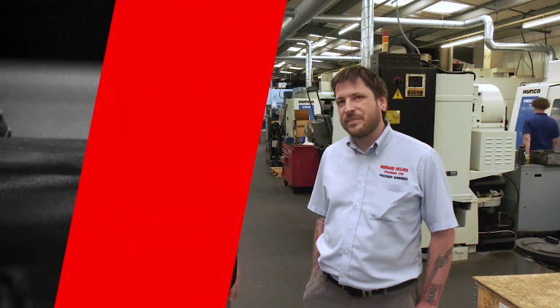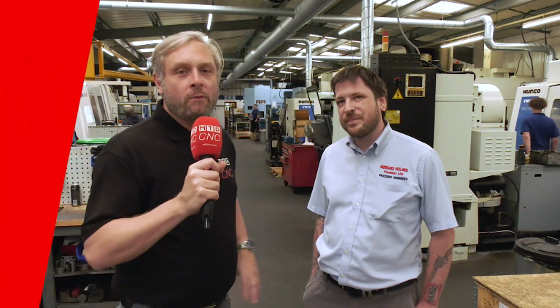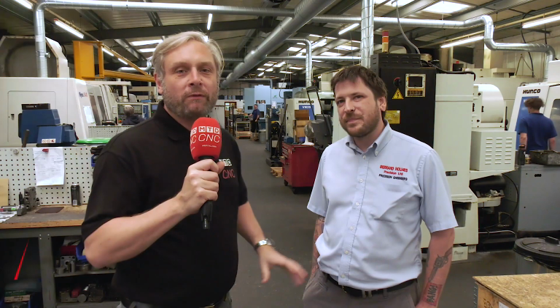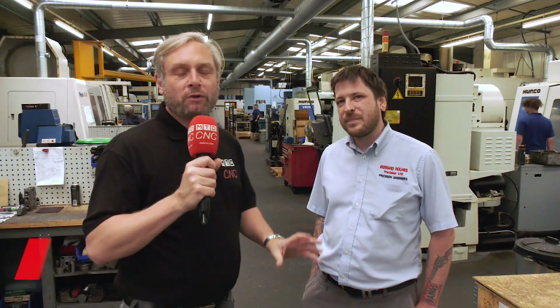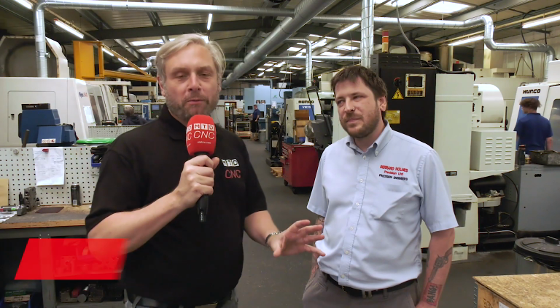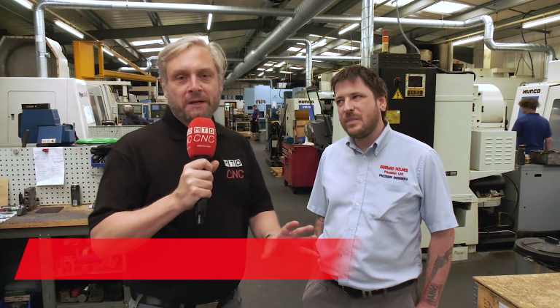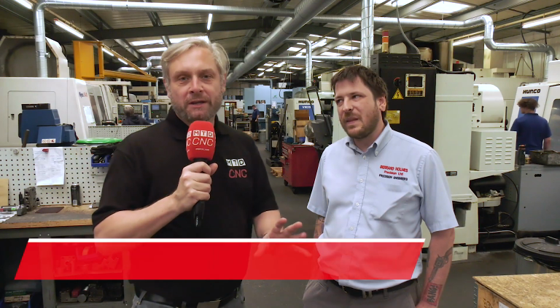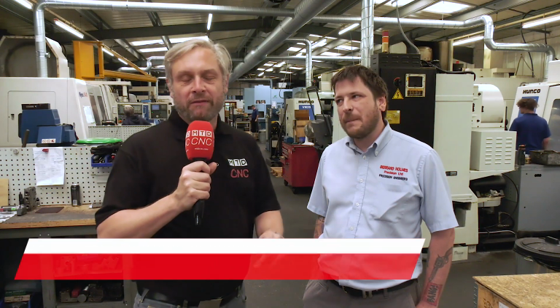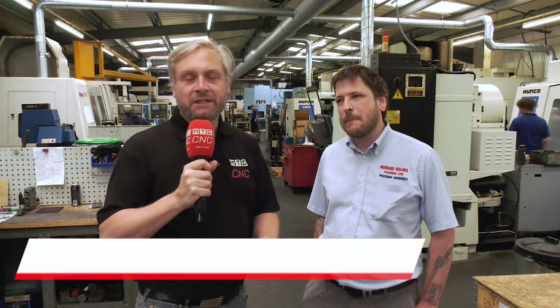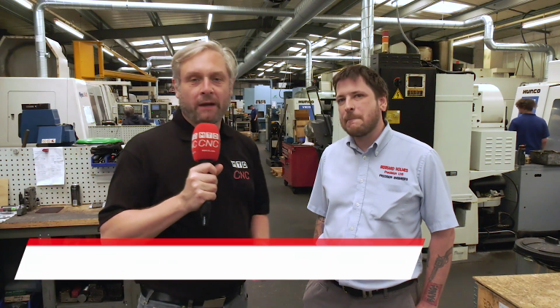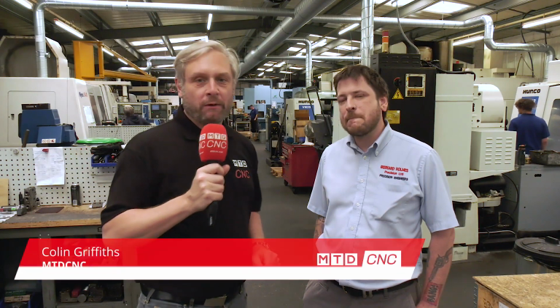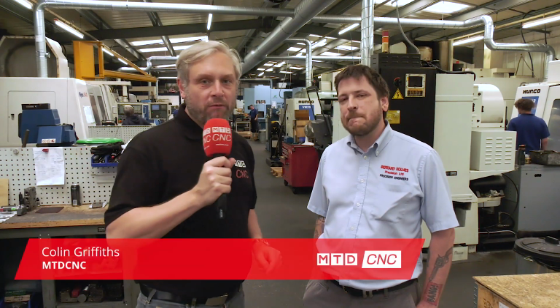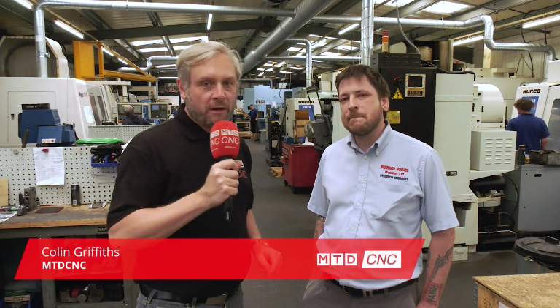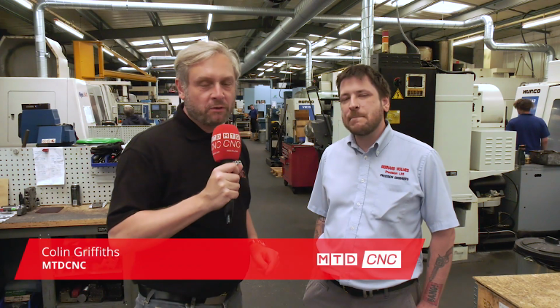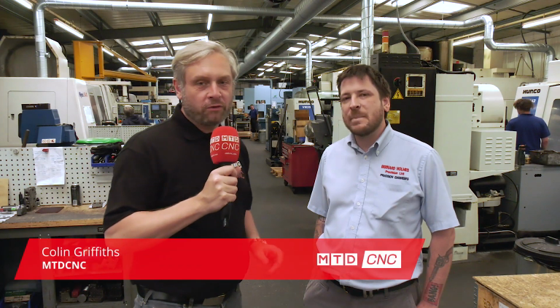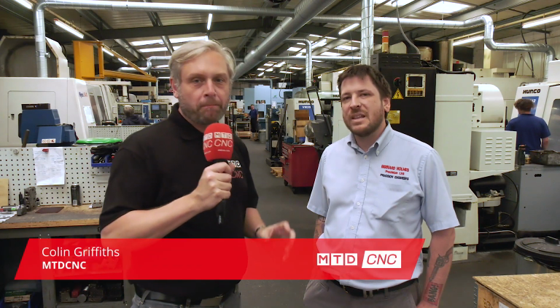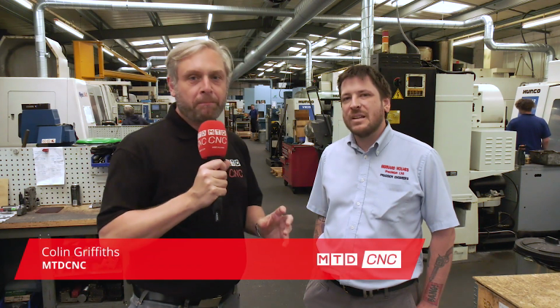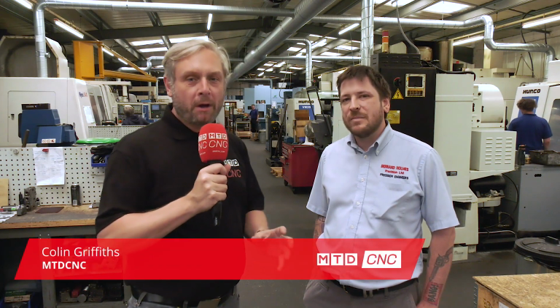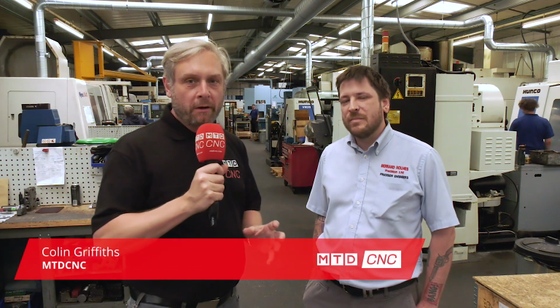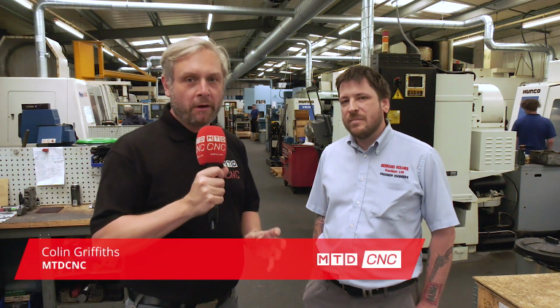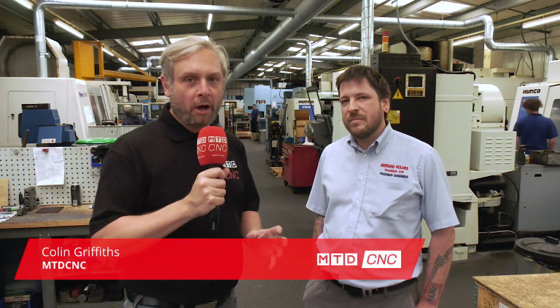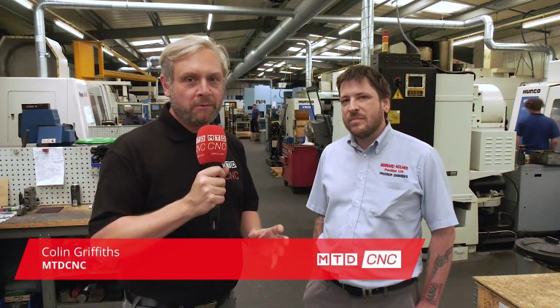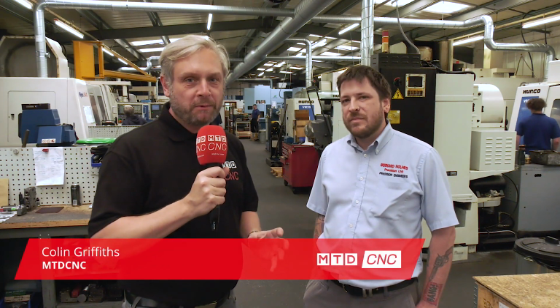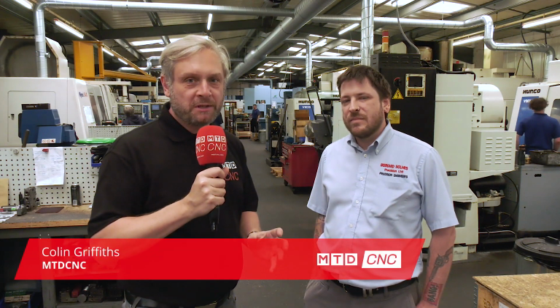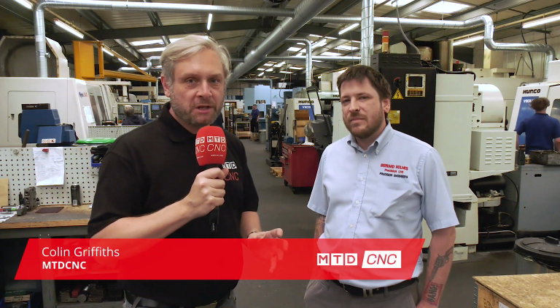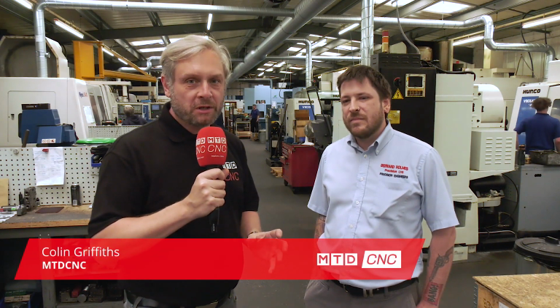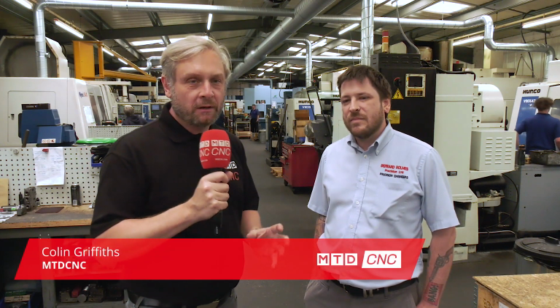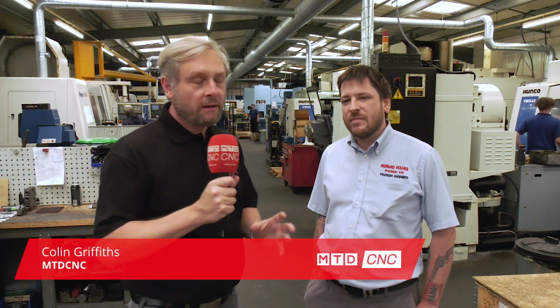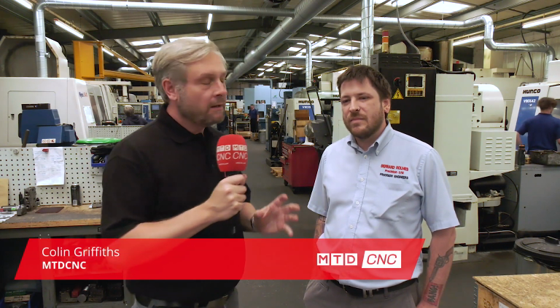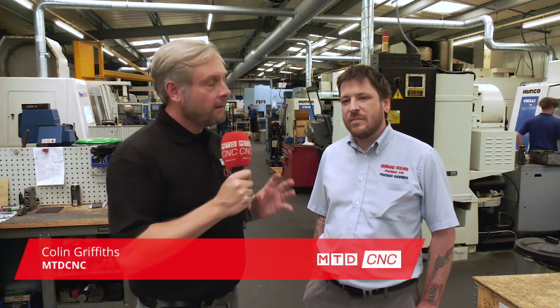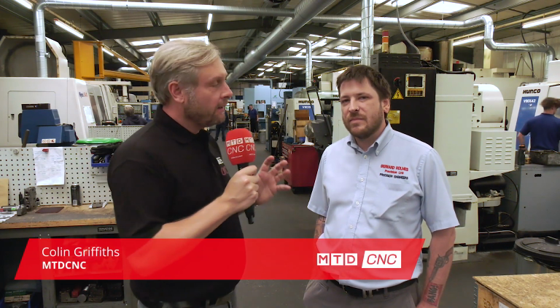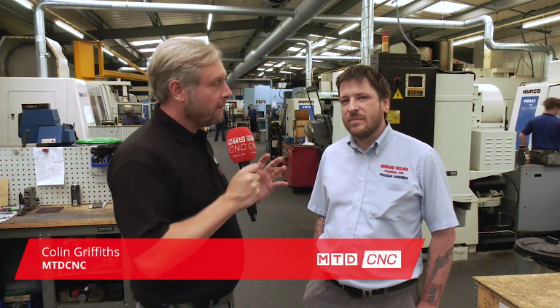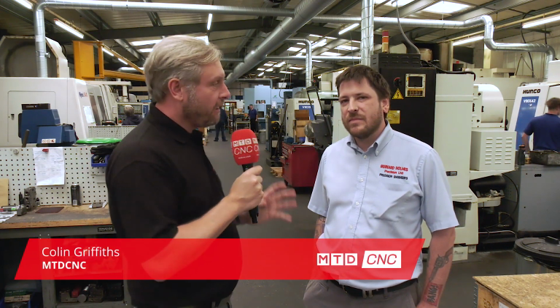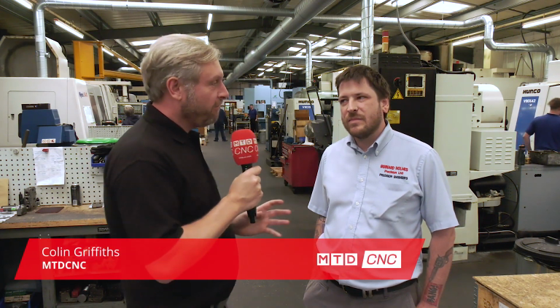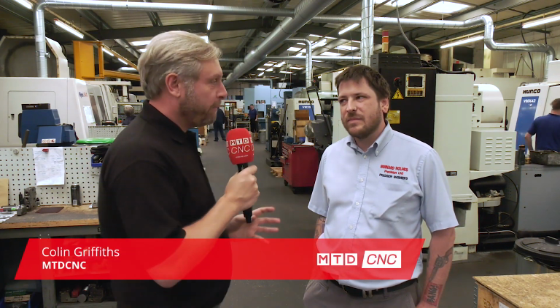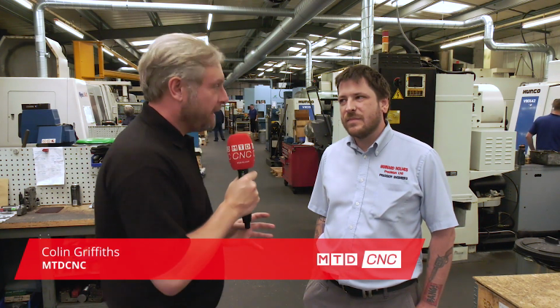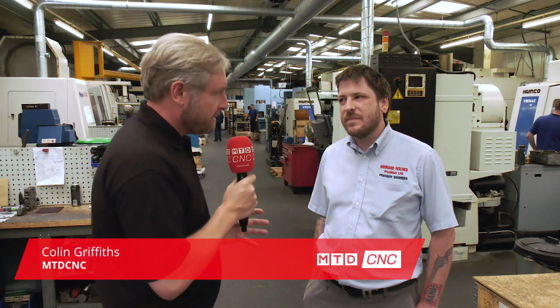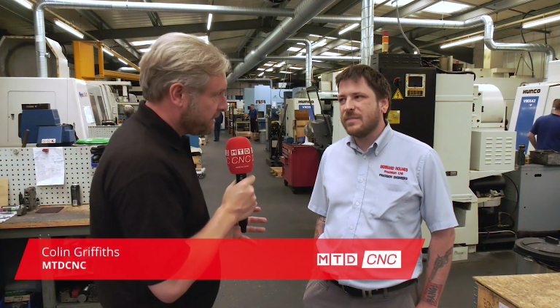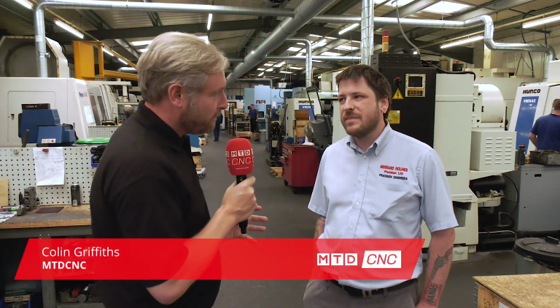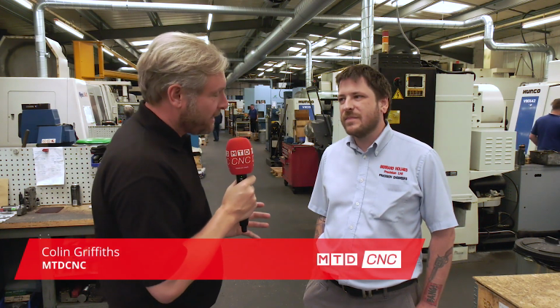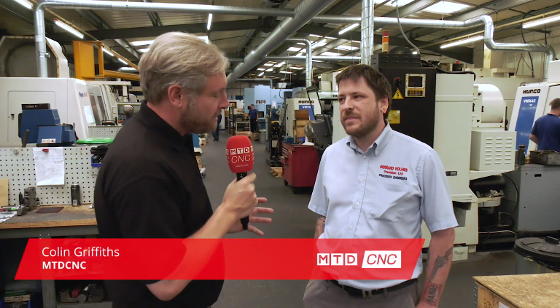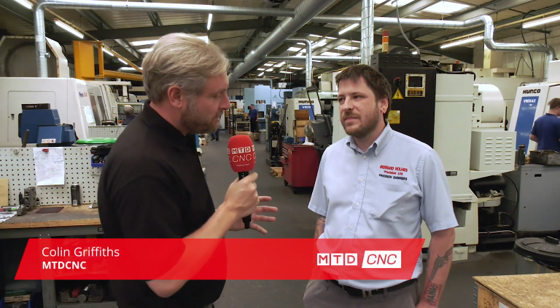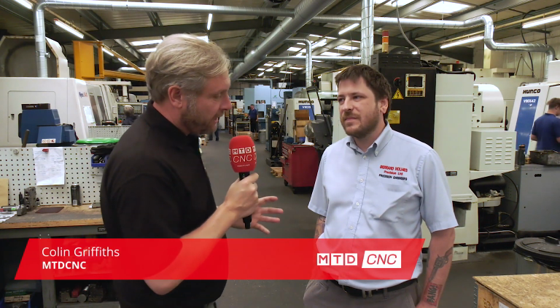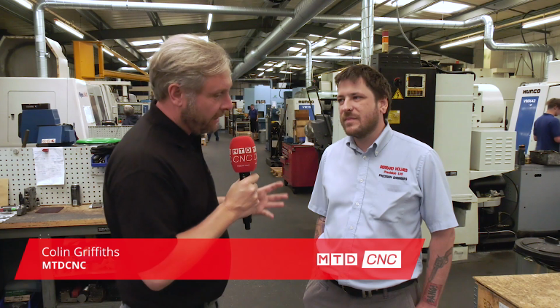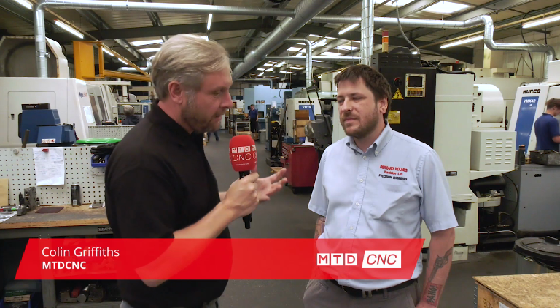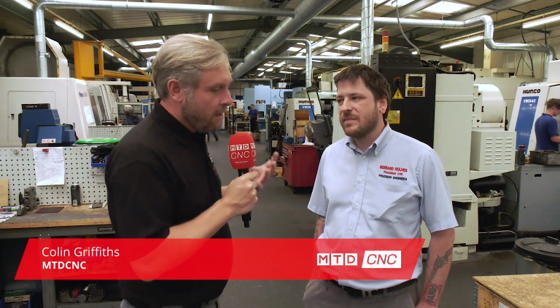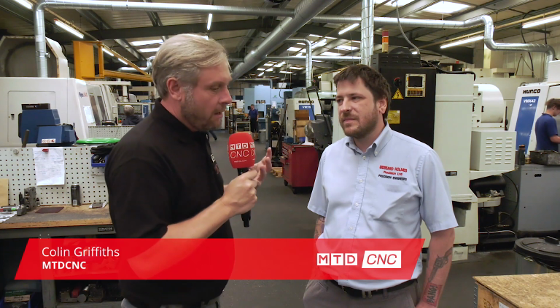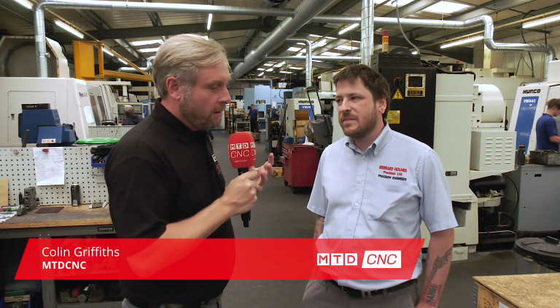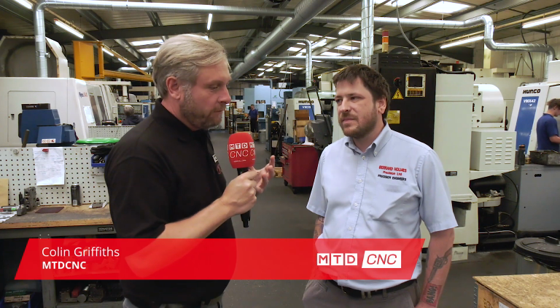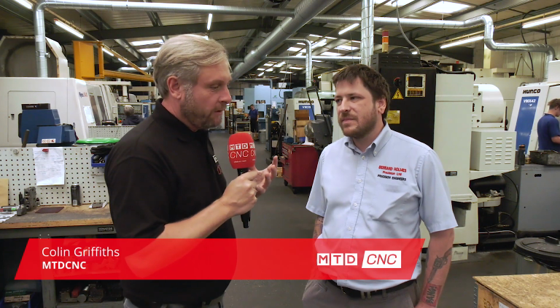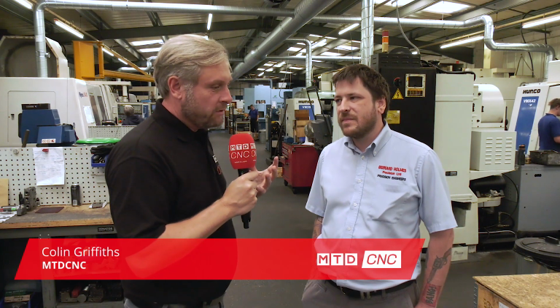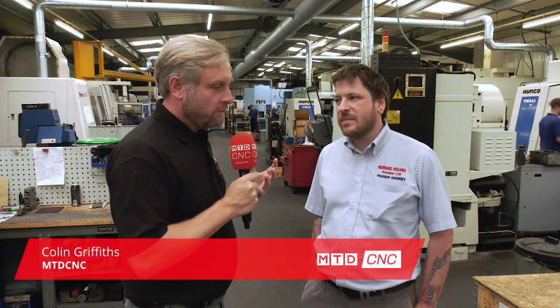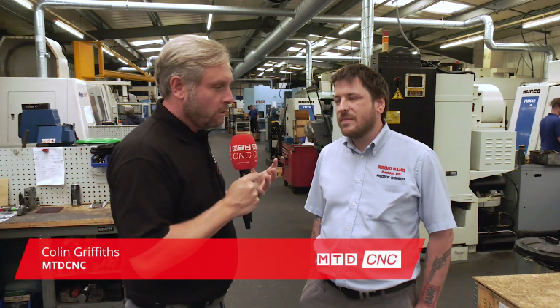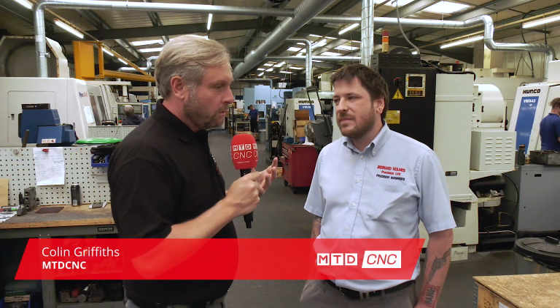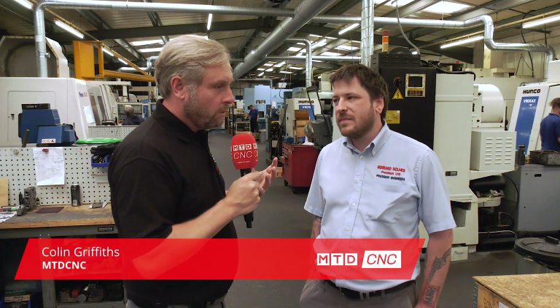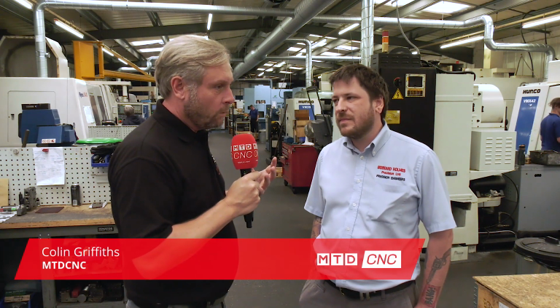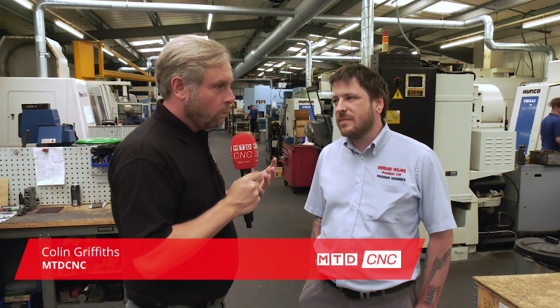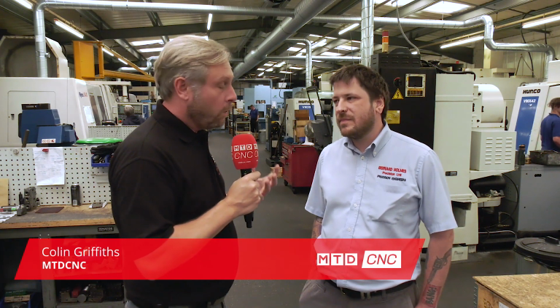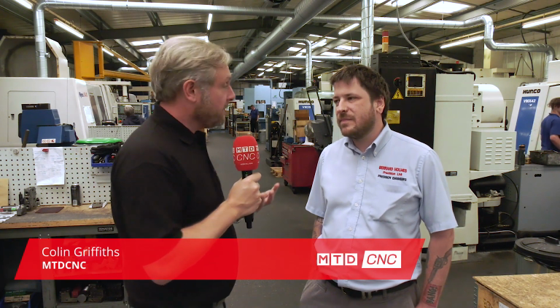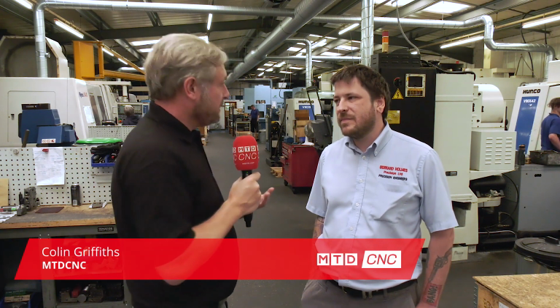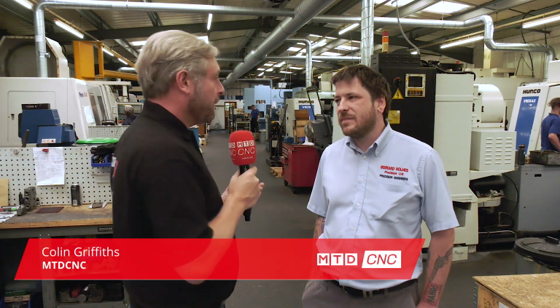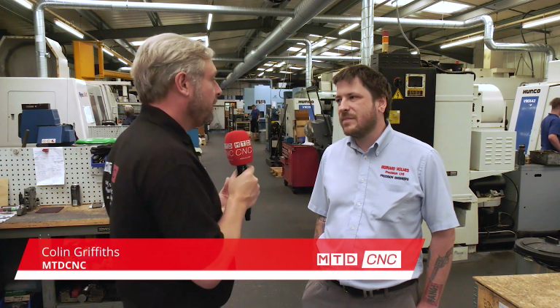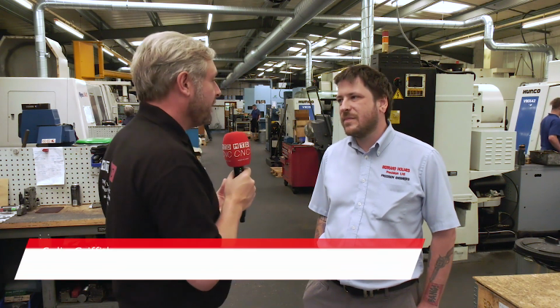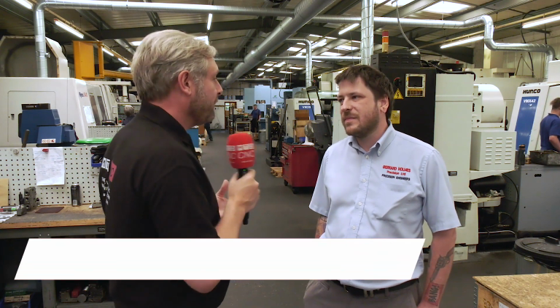We've dropped in to have a chat with Russell from Bernard Holmes Precision, who loves PSL DataTrack. First of all, why did you buy it?